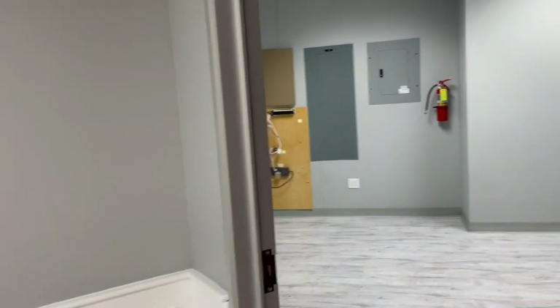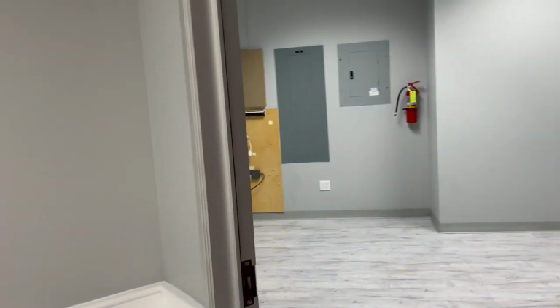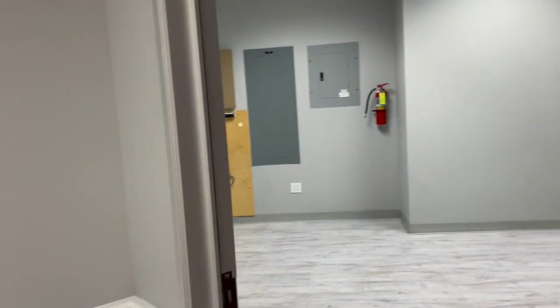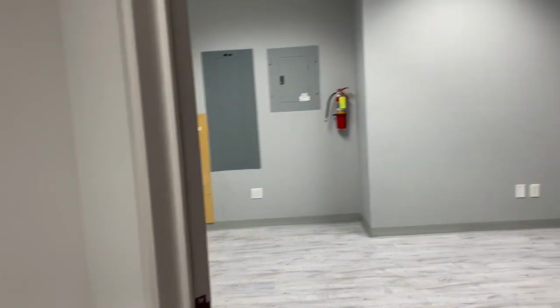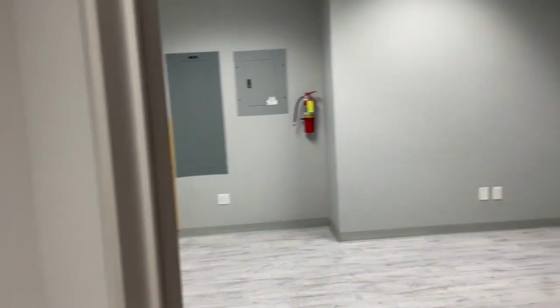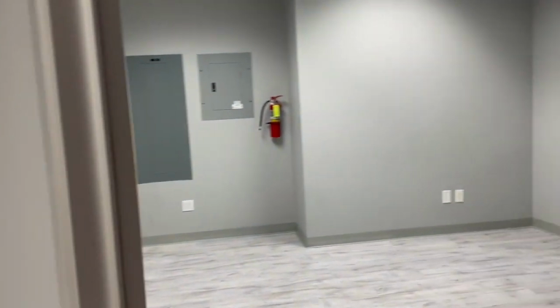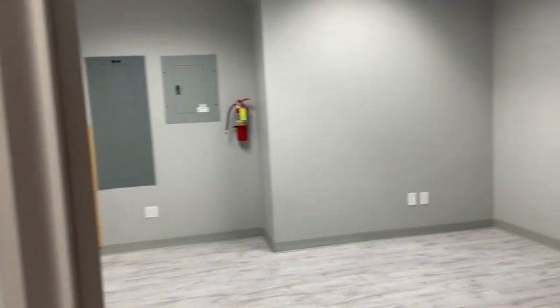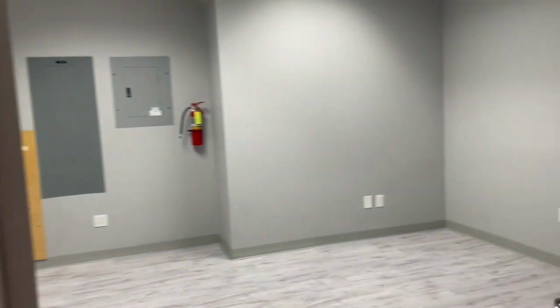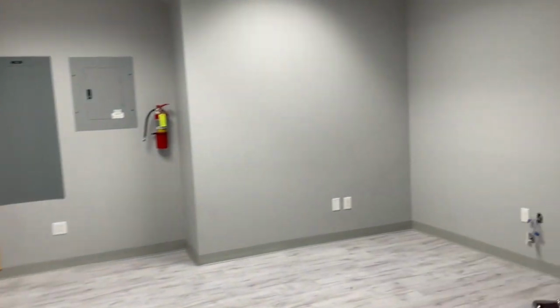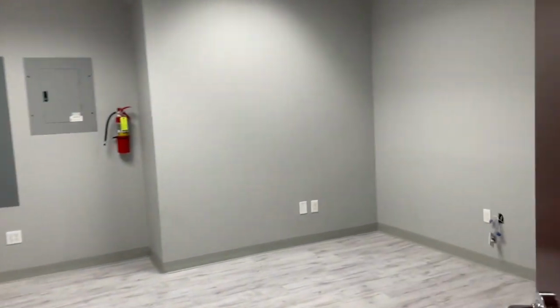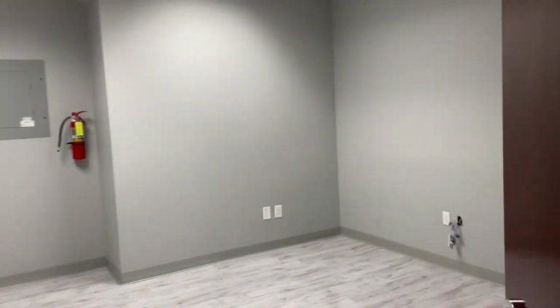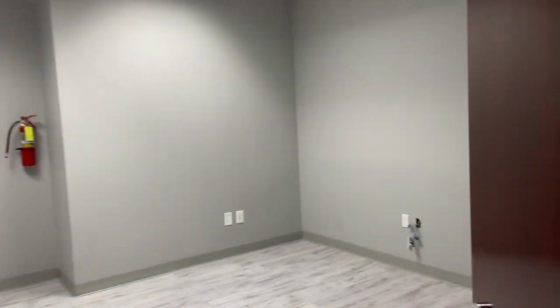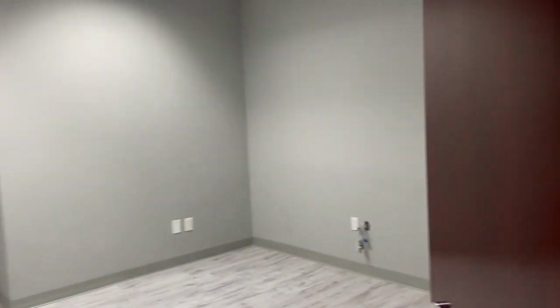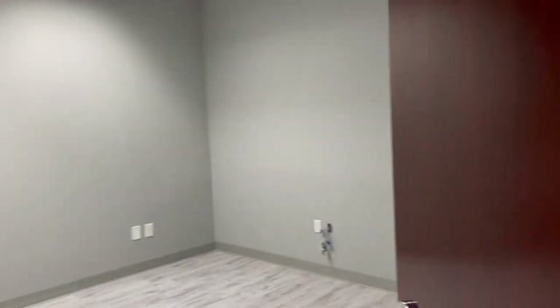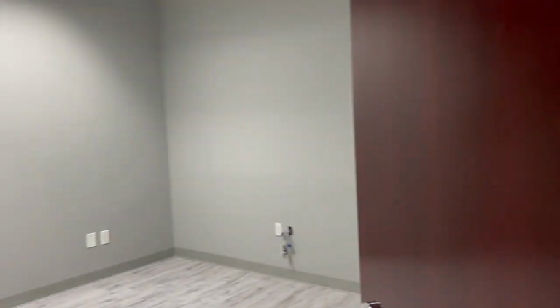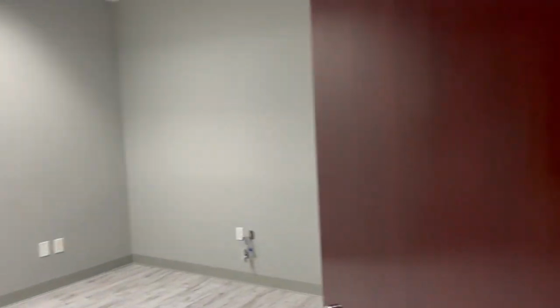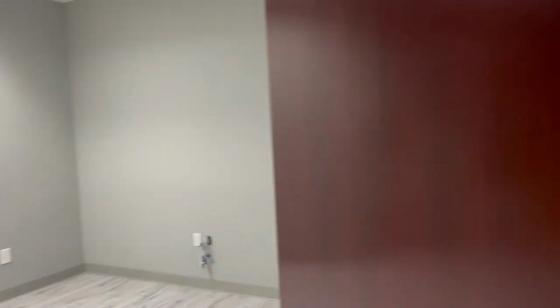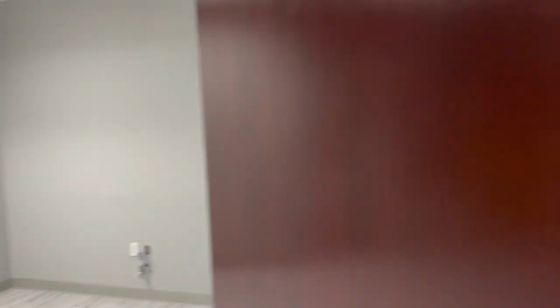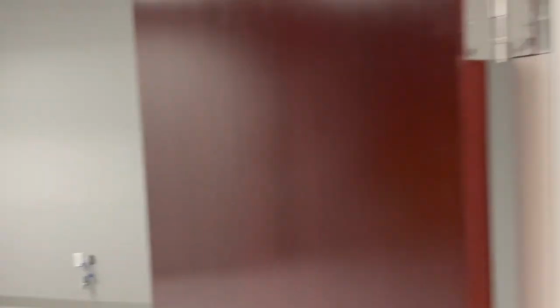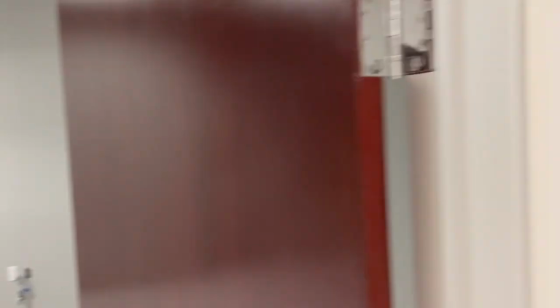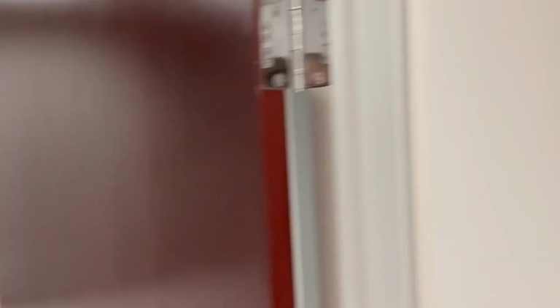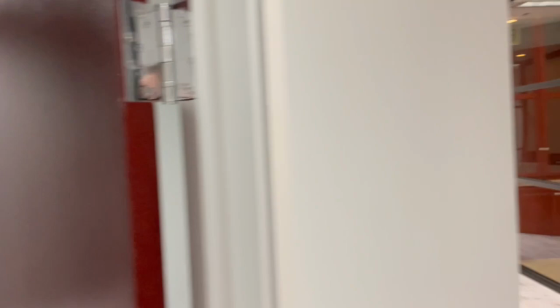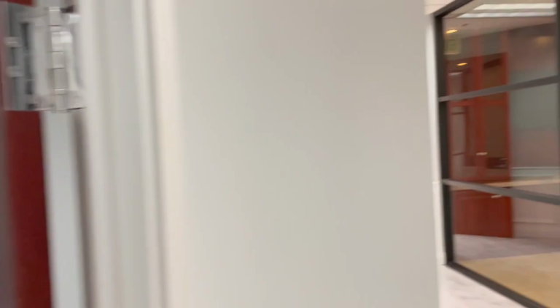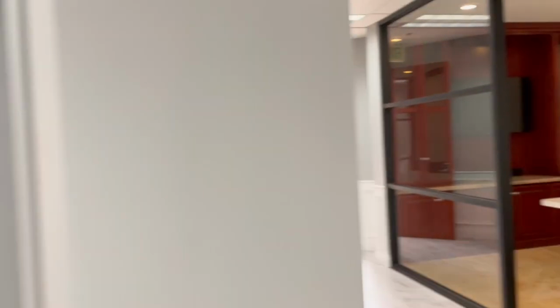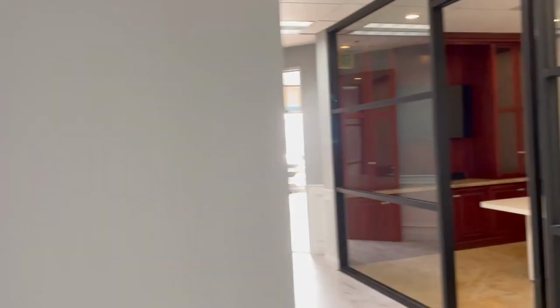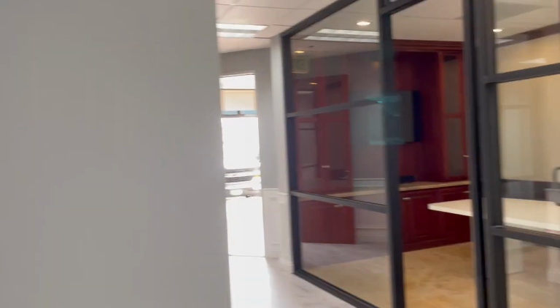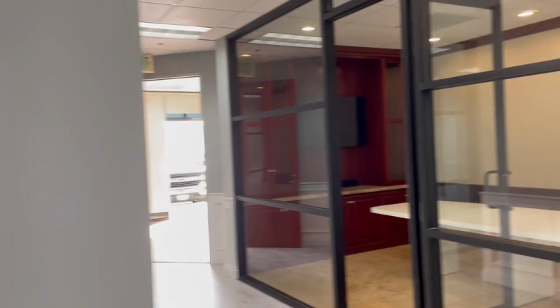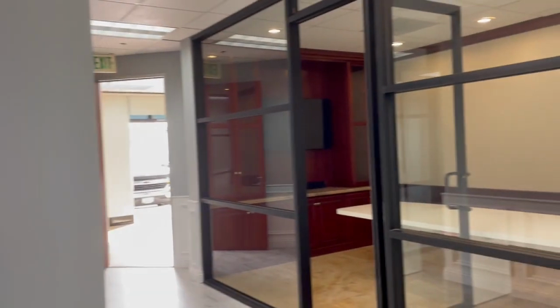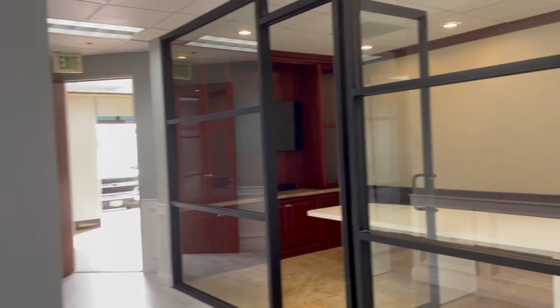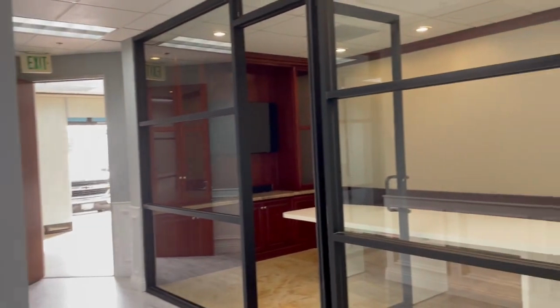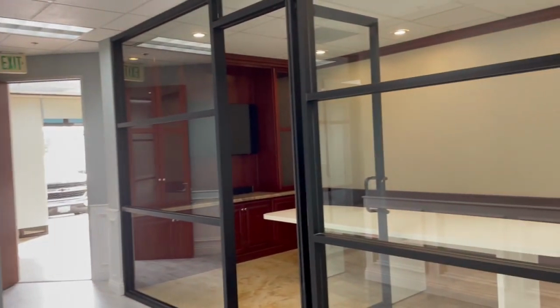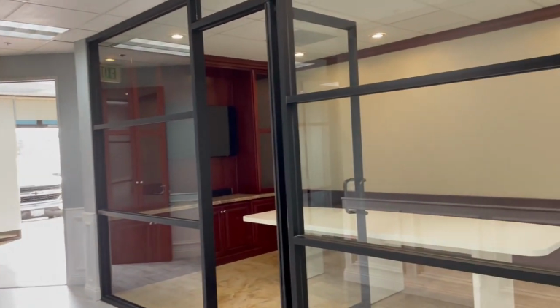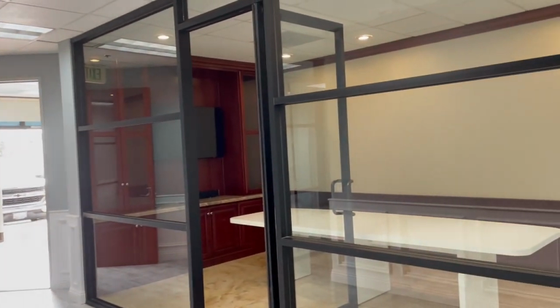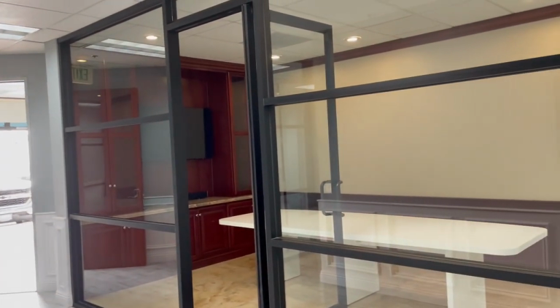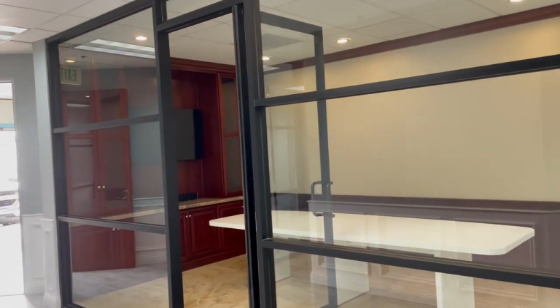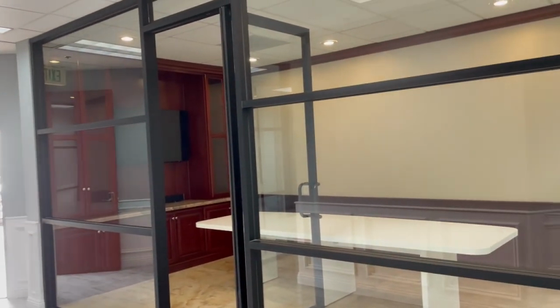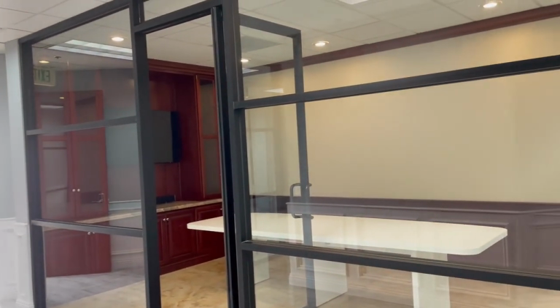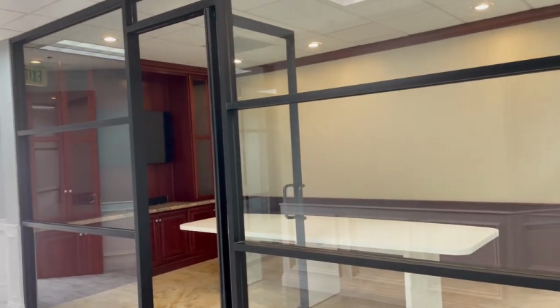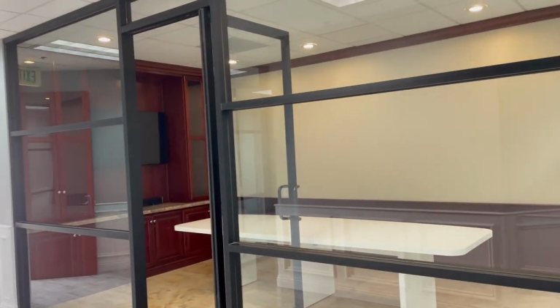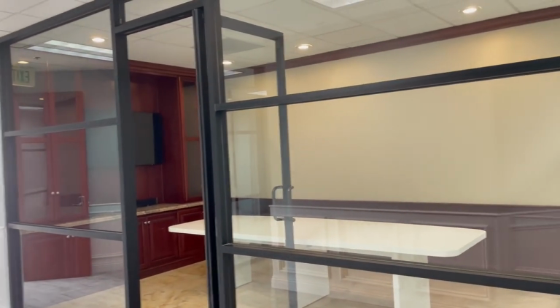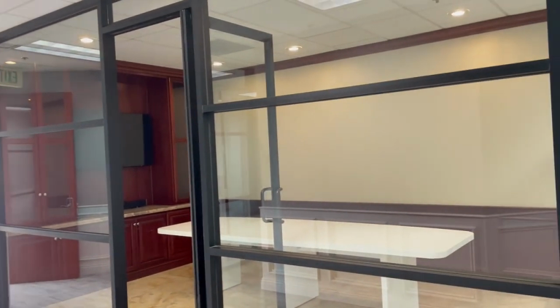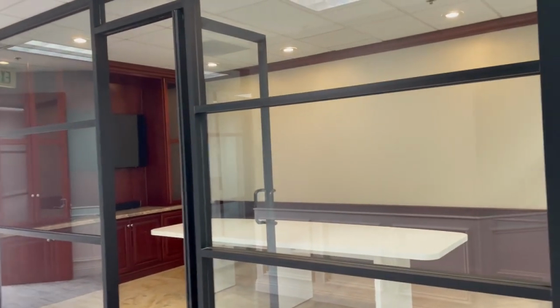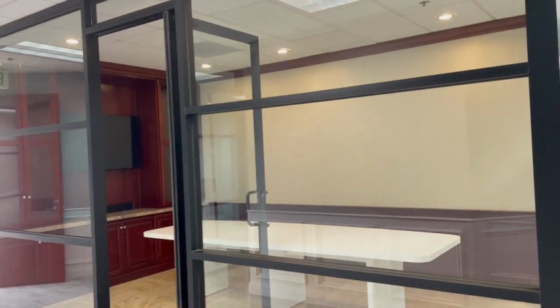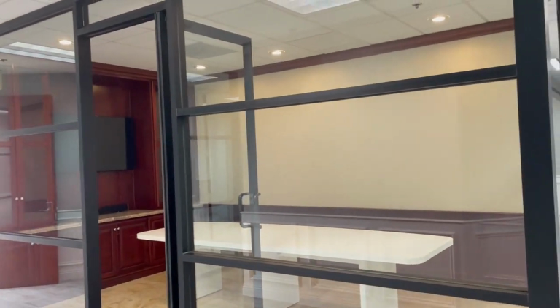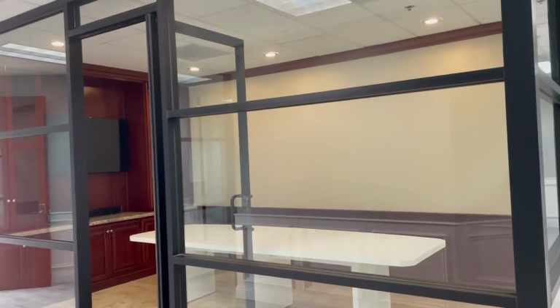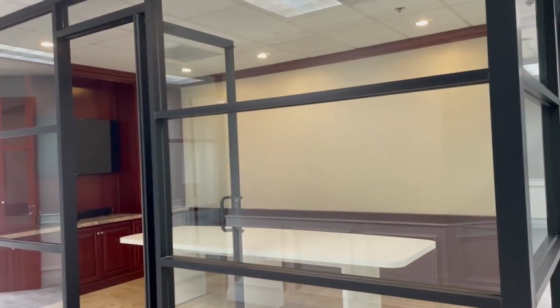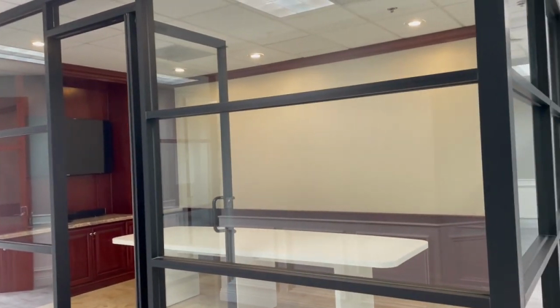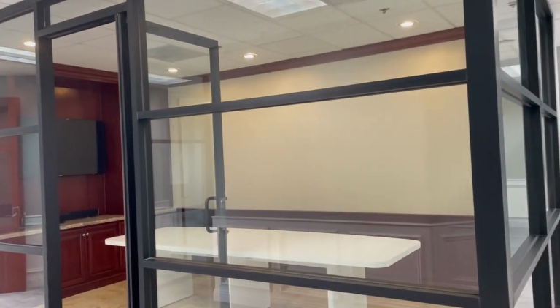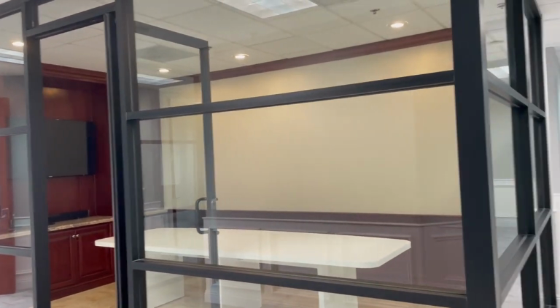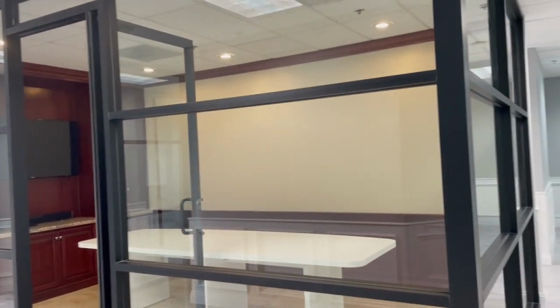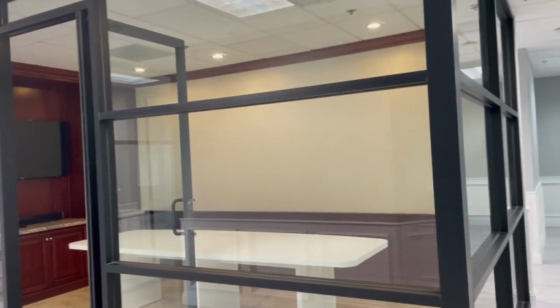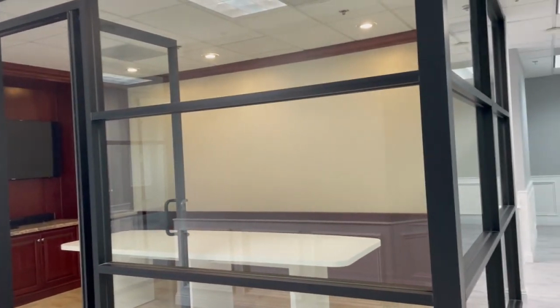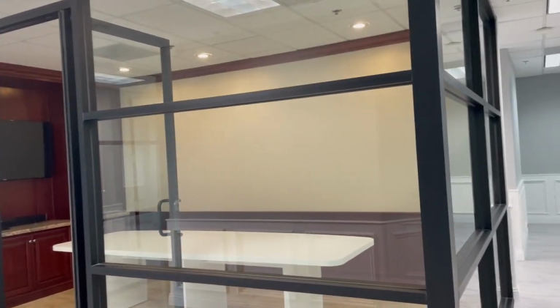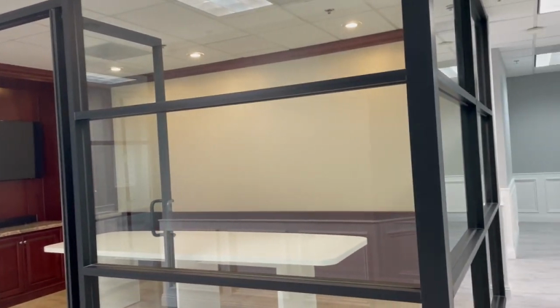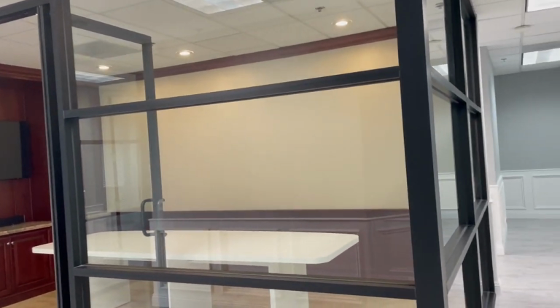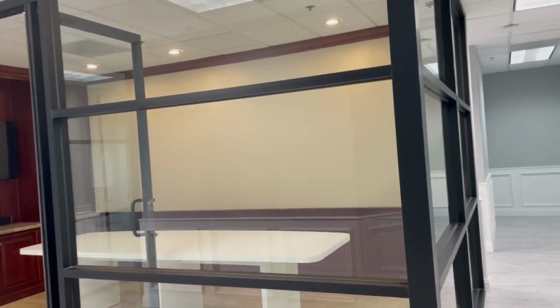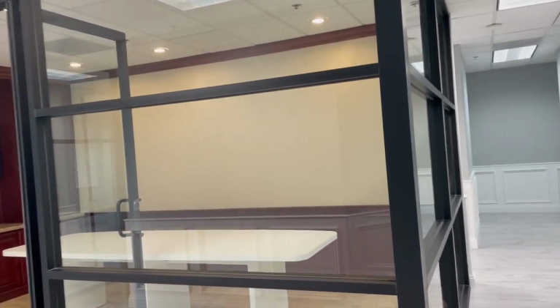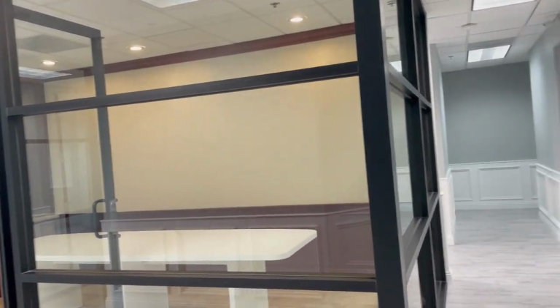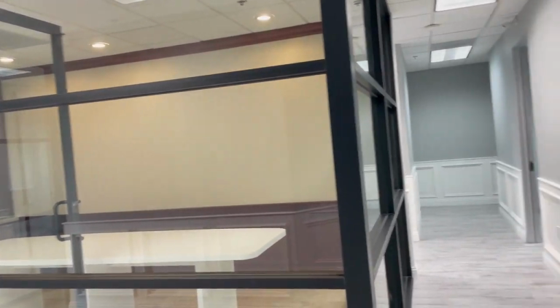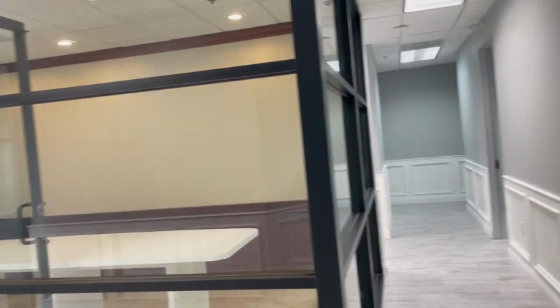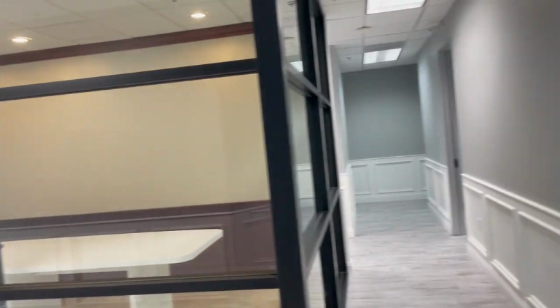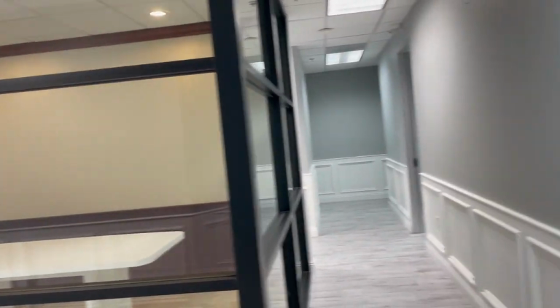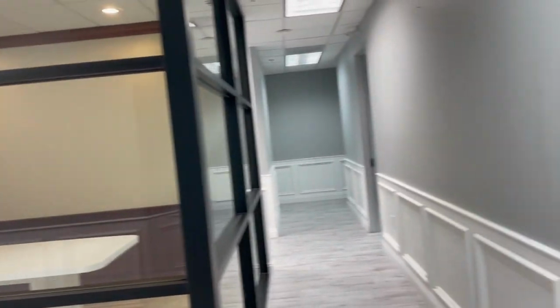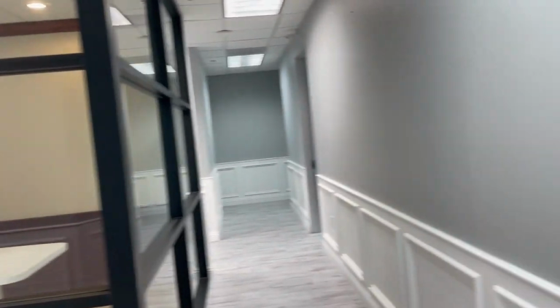Lots of room. Look at that conference room — very high class.